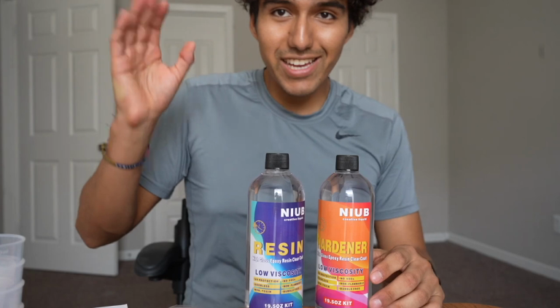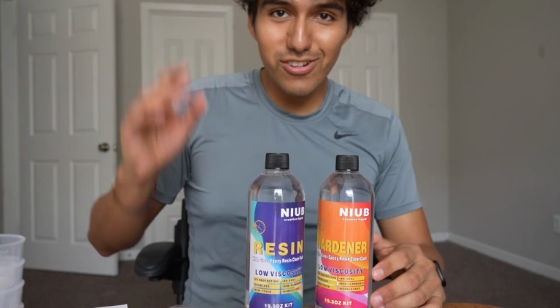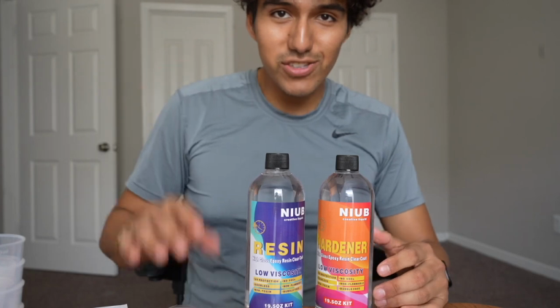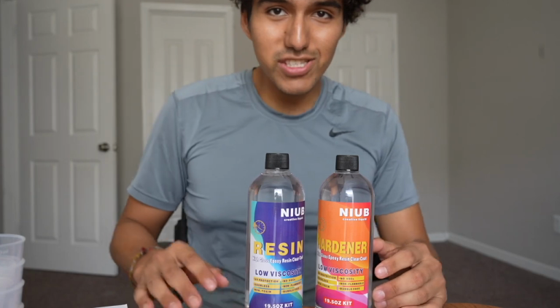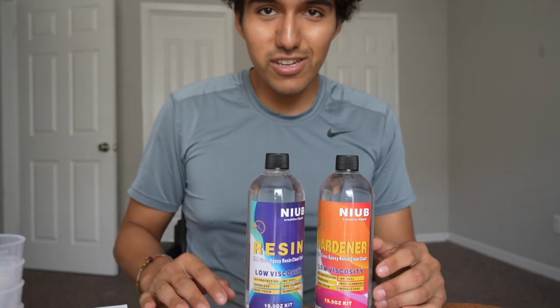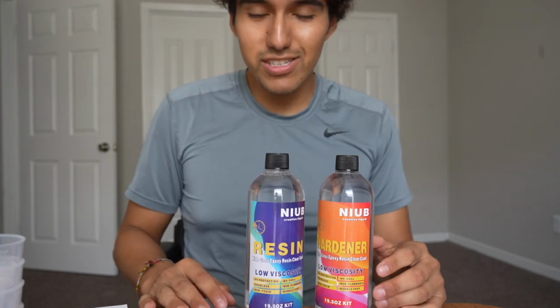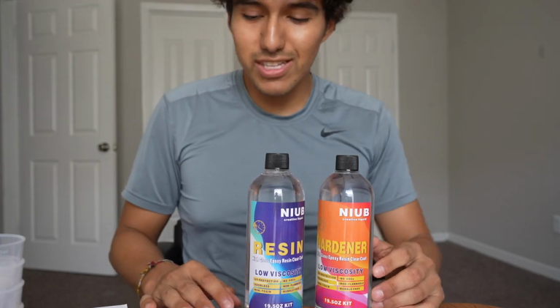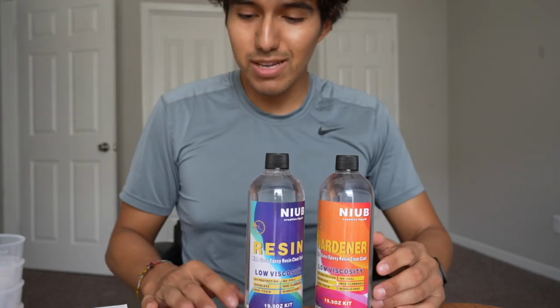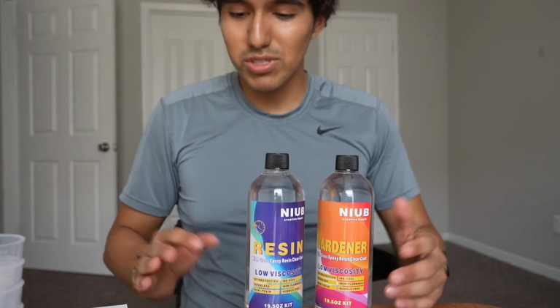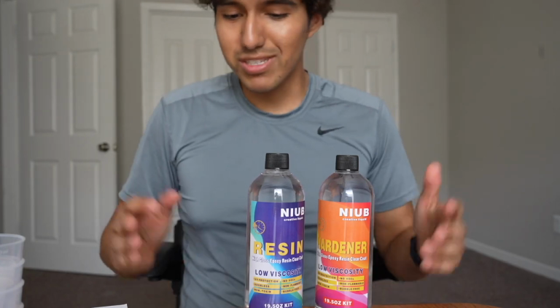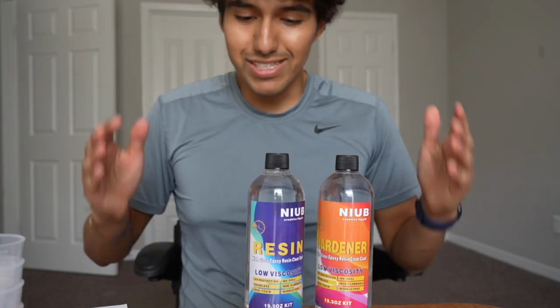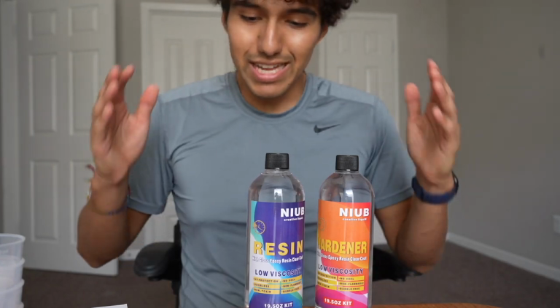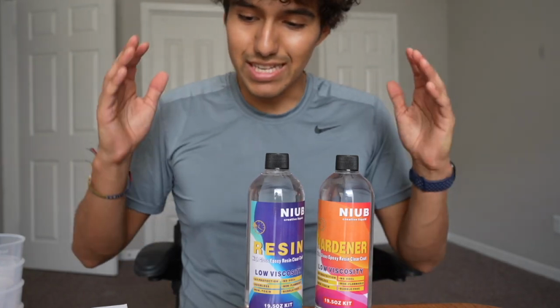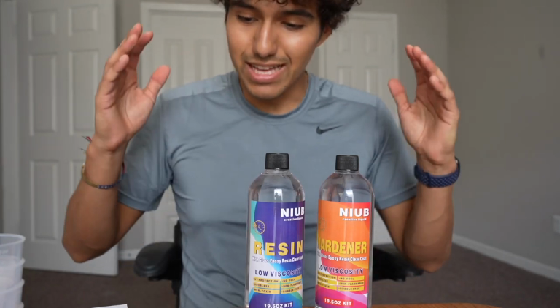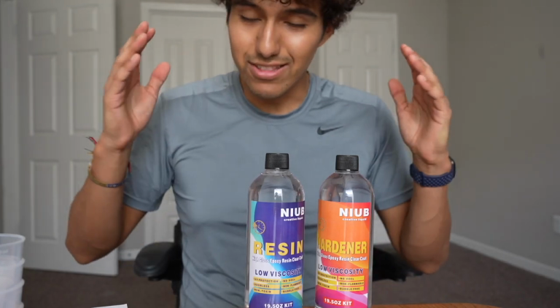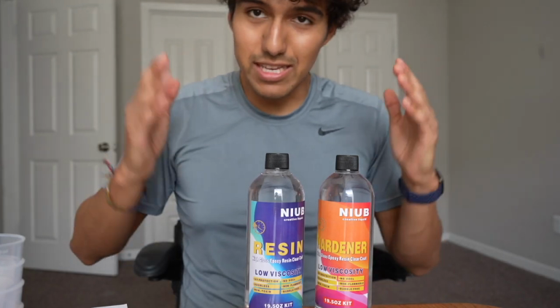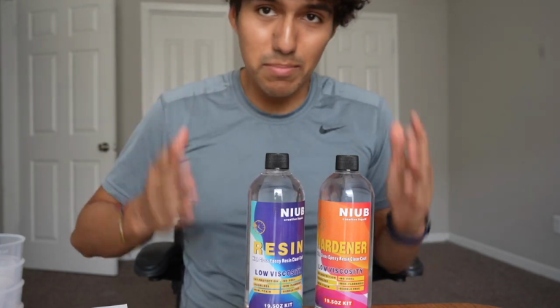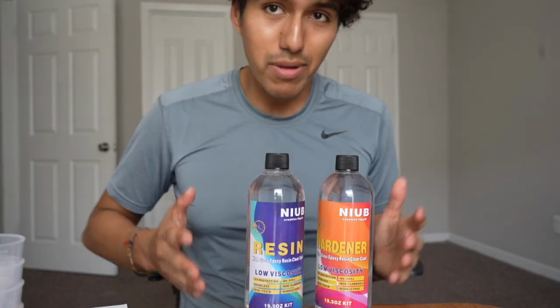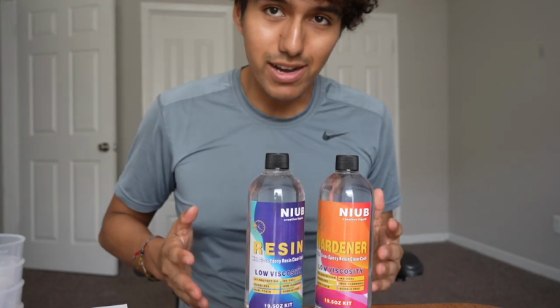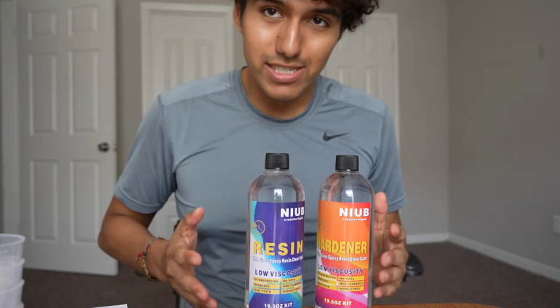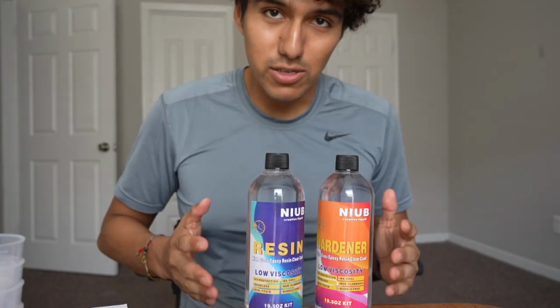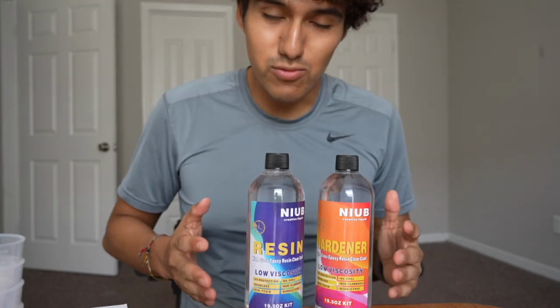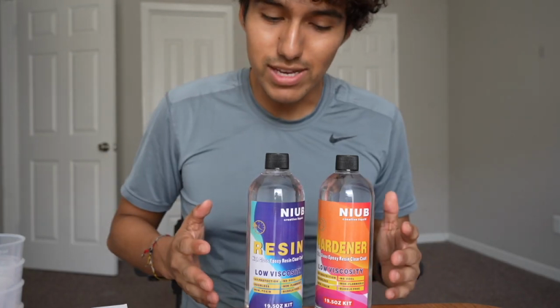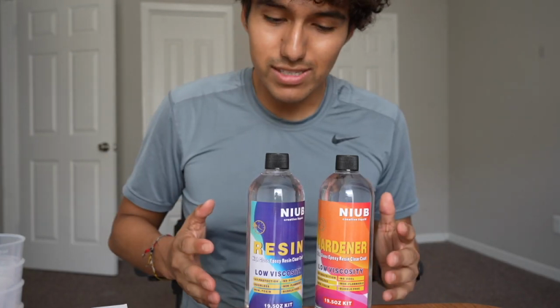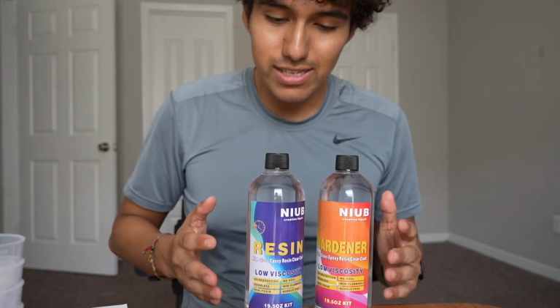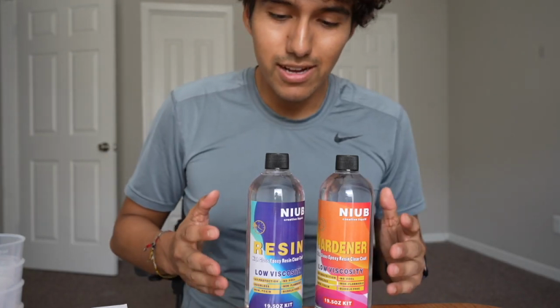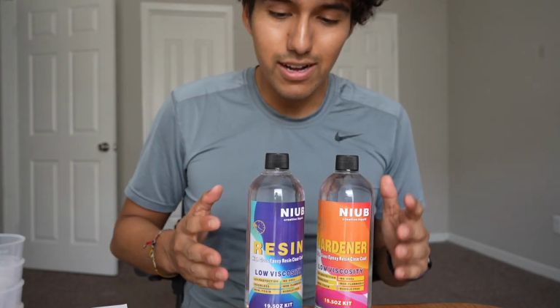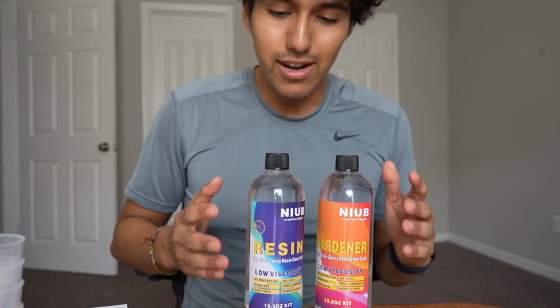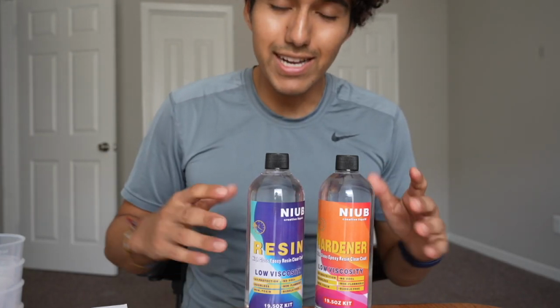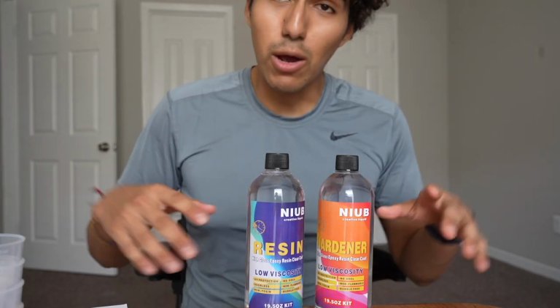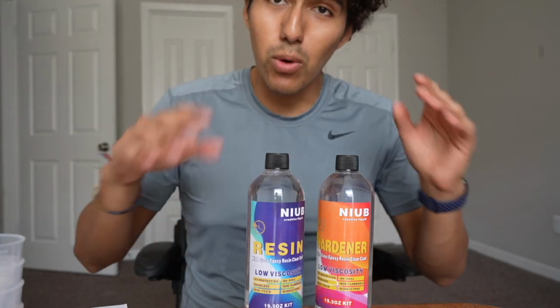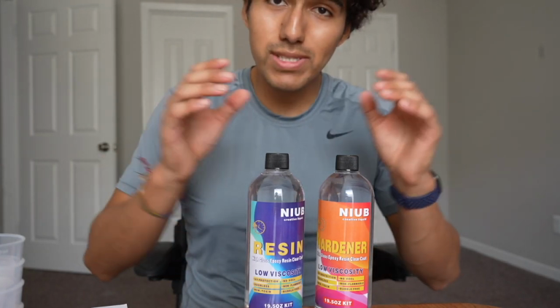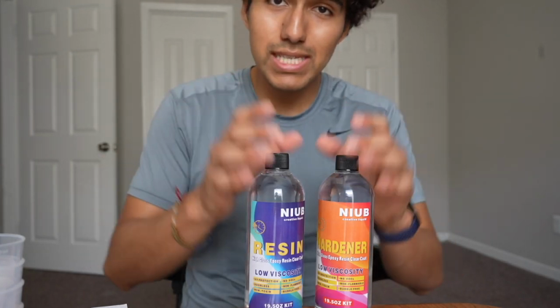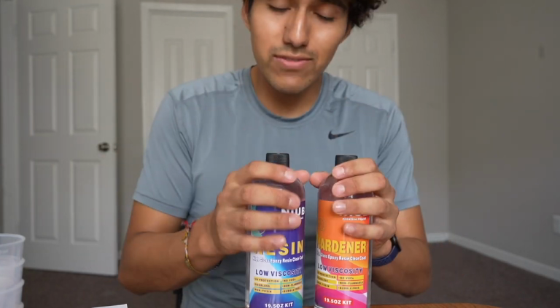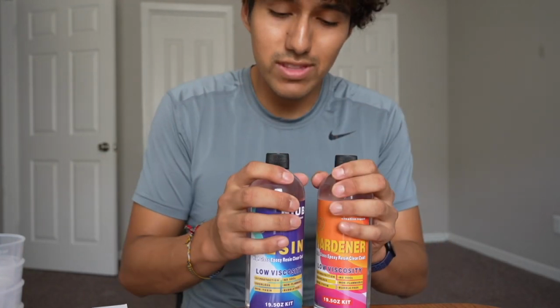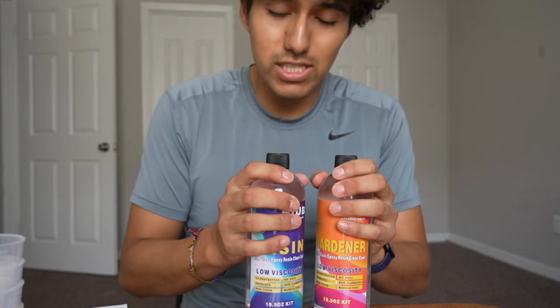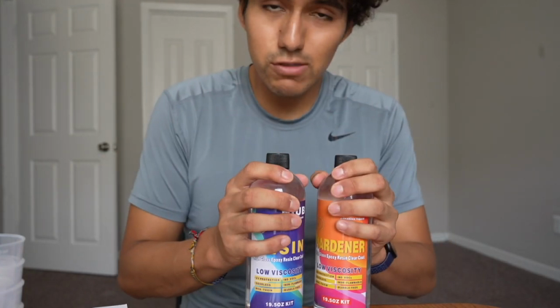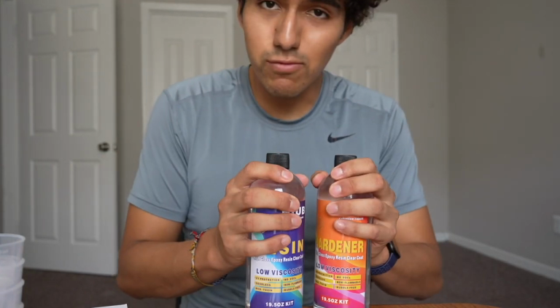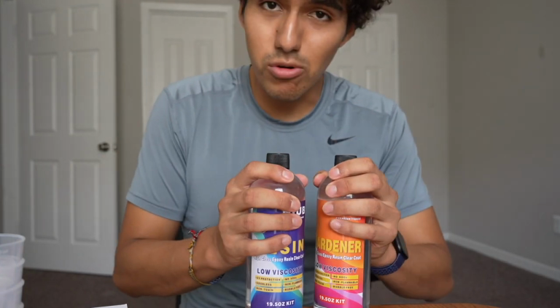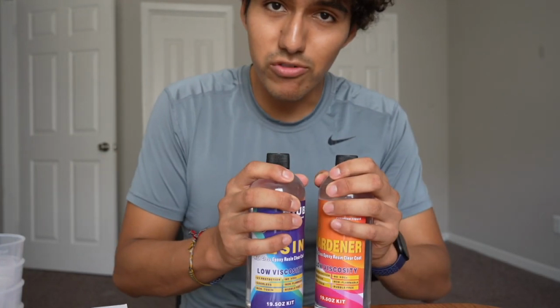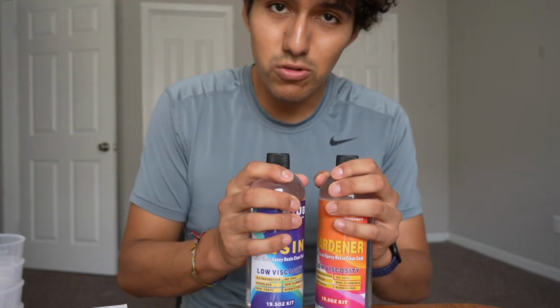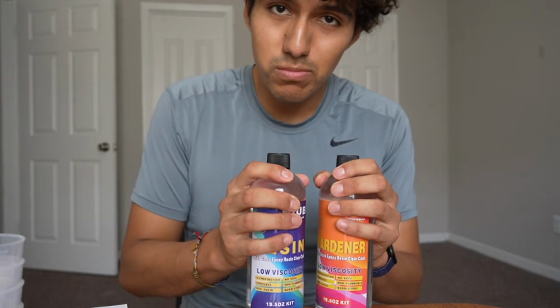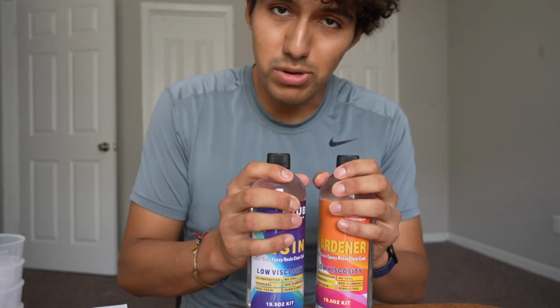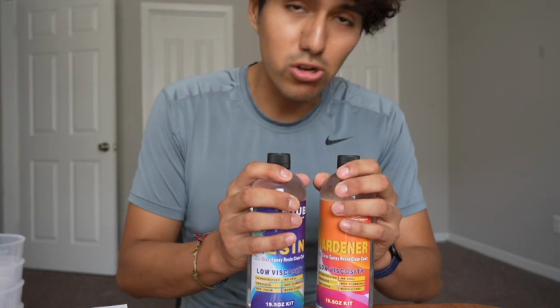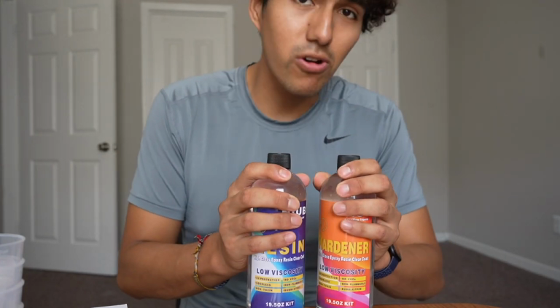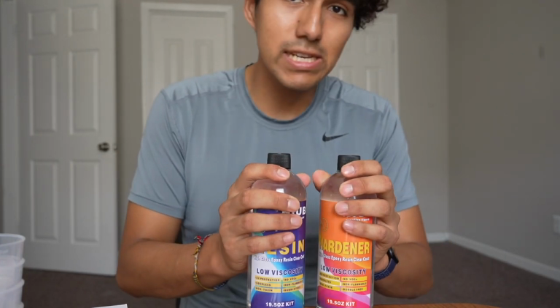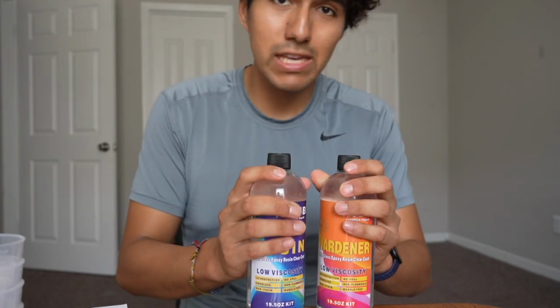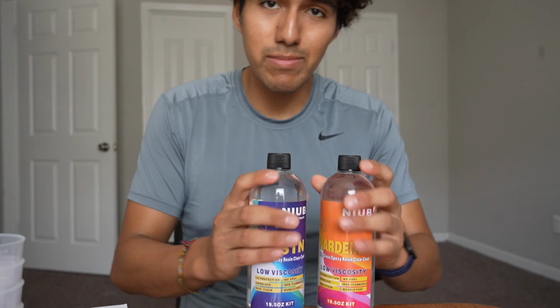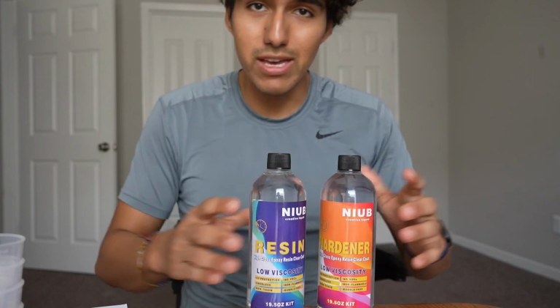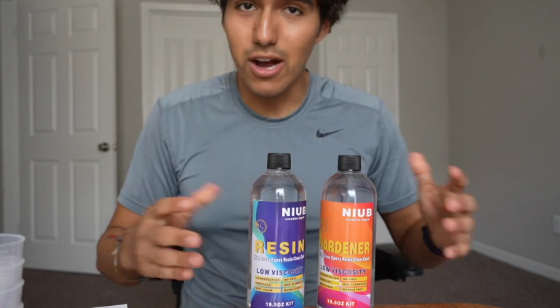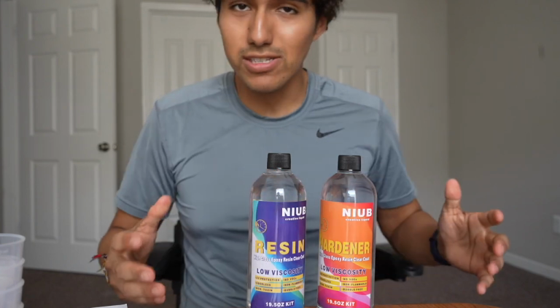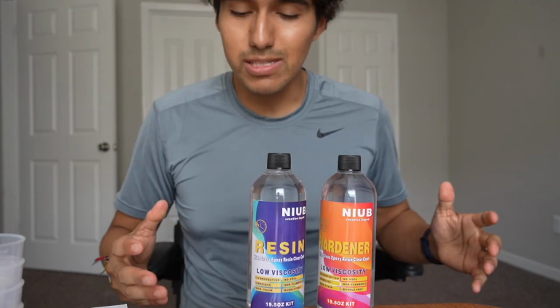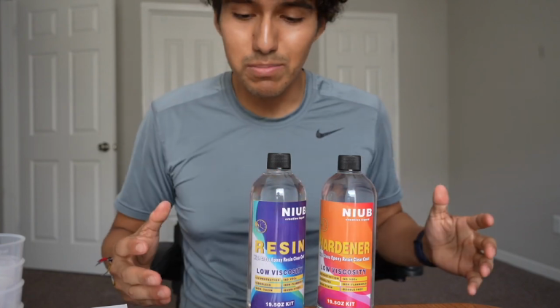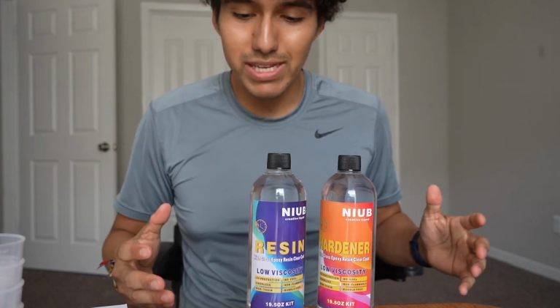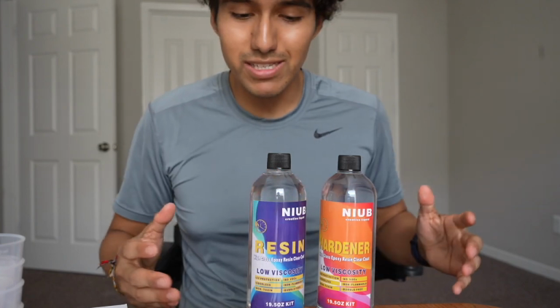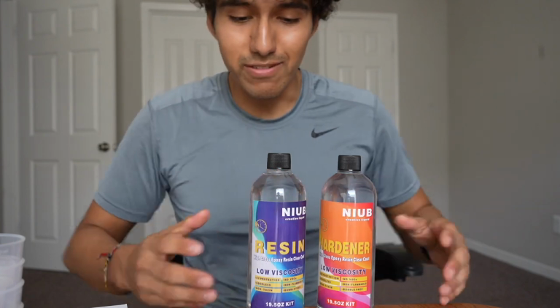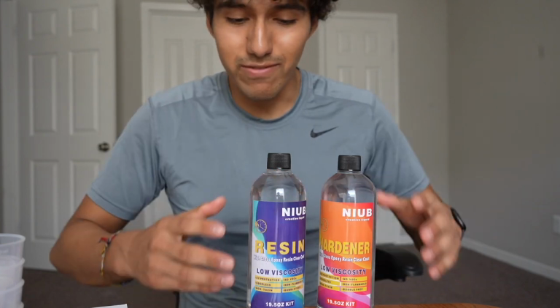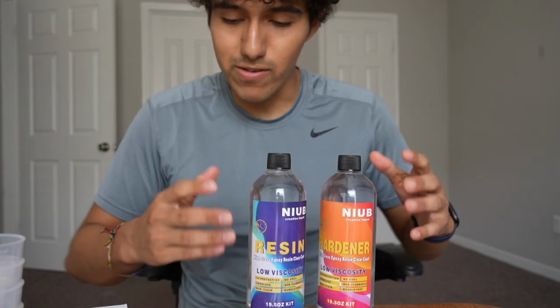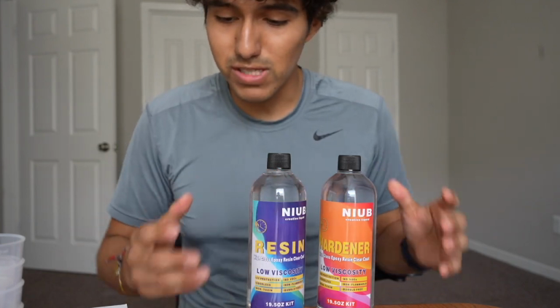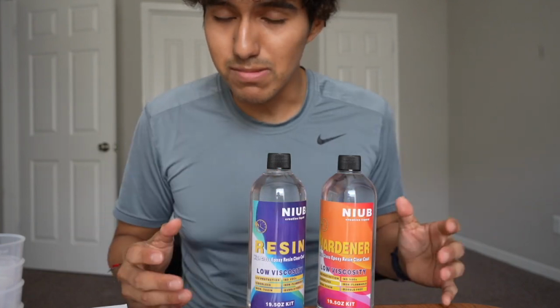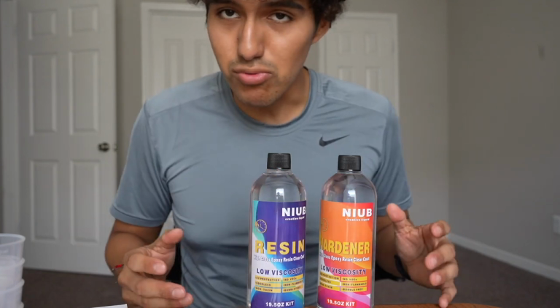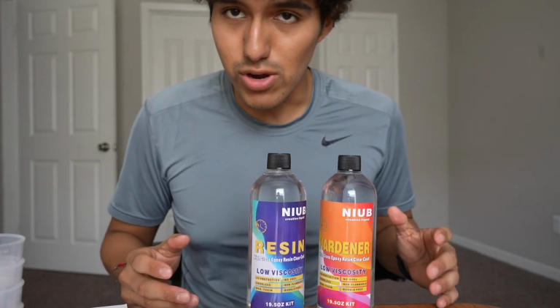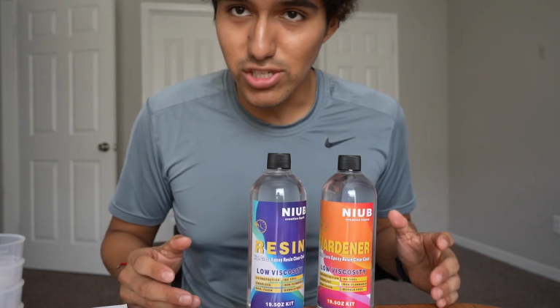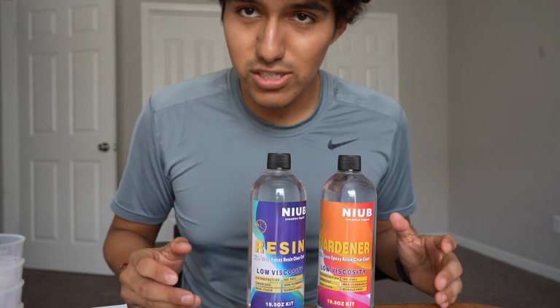Hey, Chris here. Today I'm just going to test out the epoxy resin — I was given this for review but I'll go ahead and give my honest opinion and first impressions.